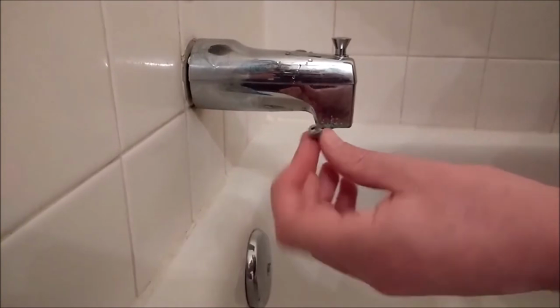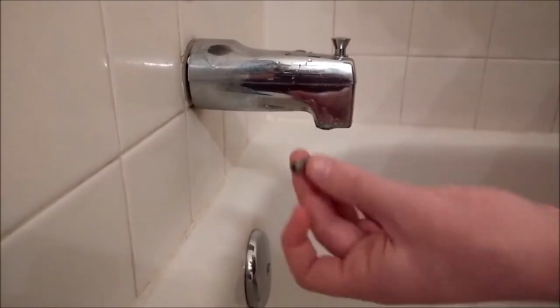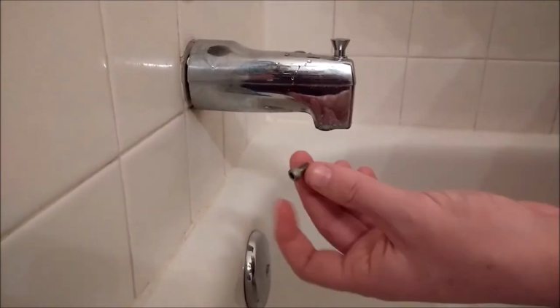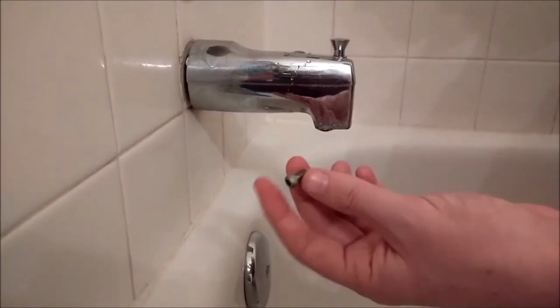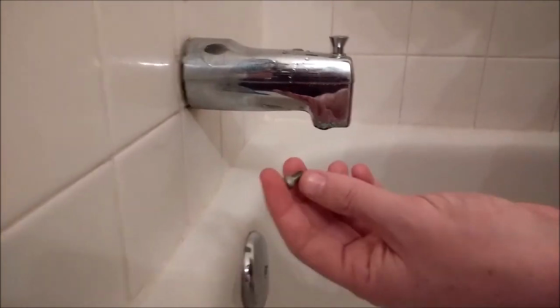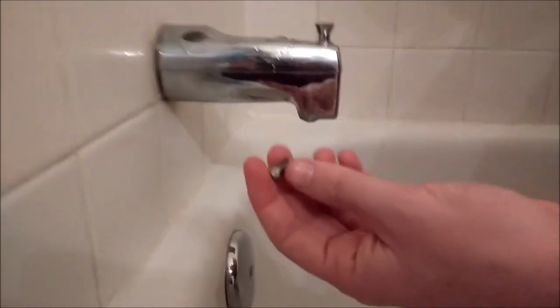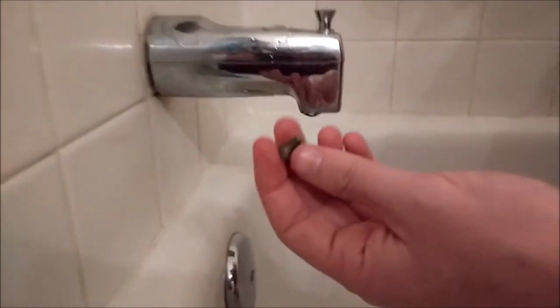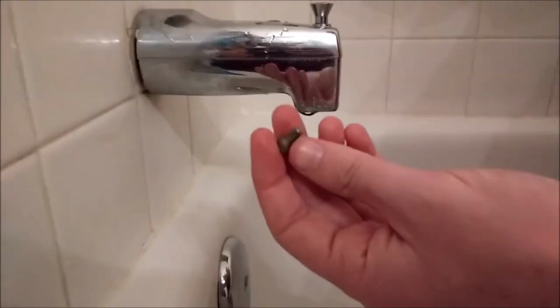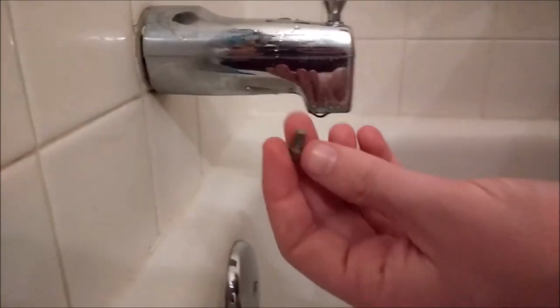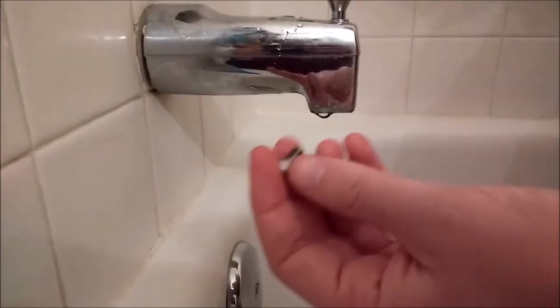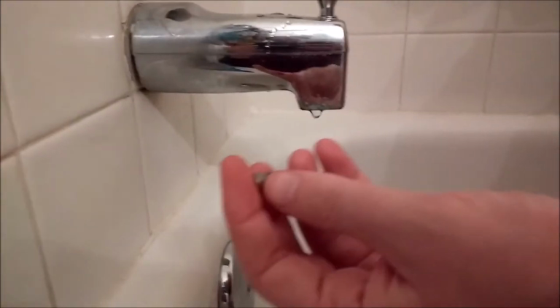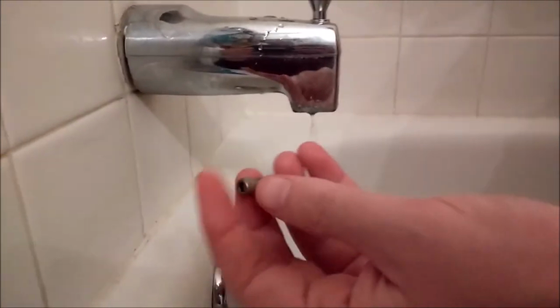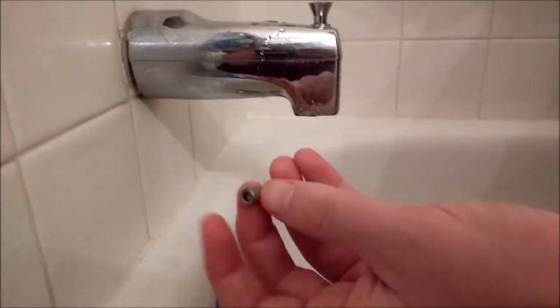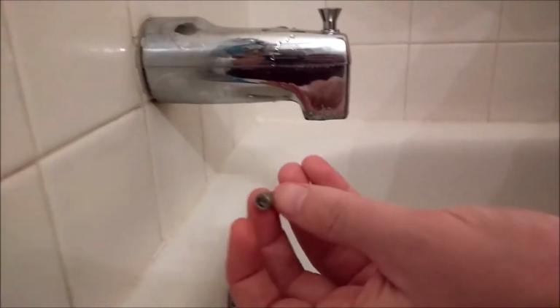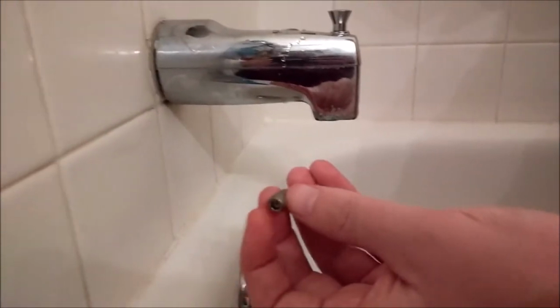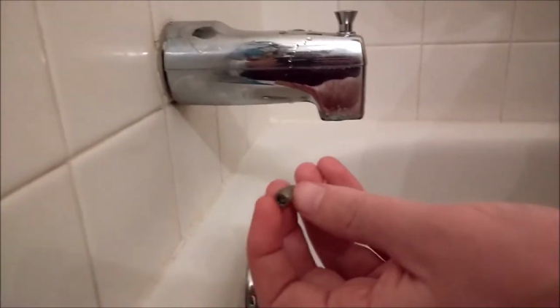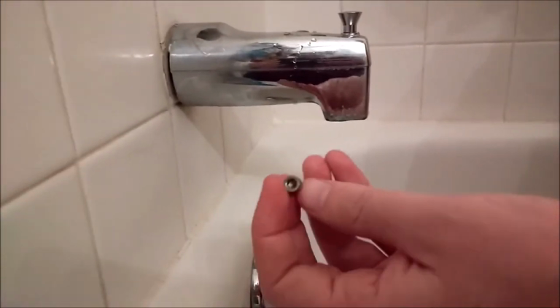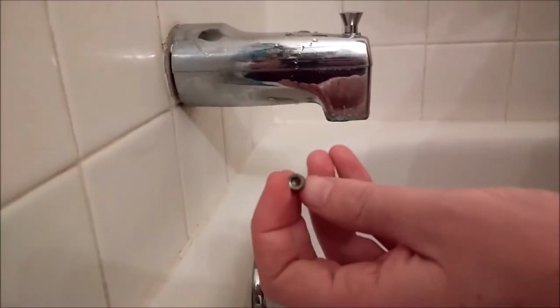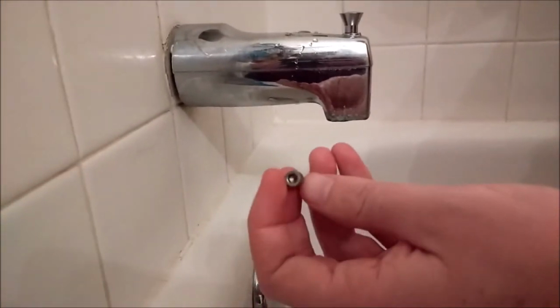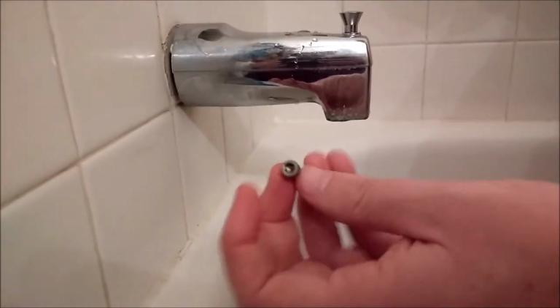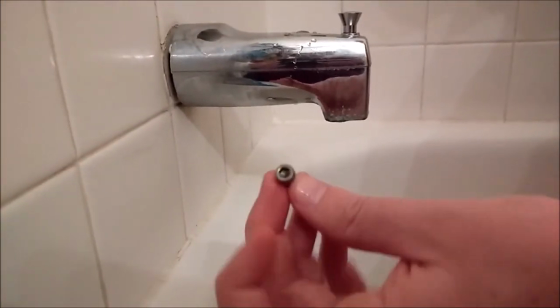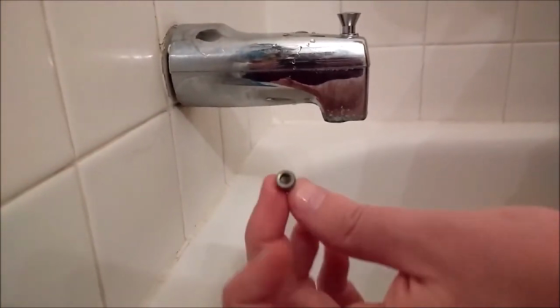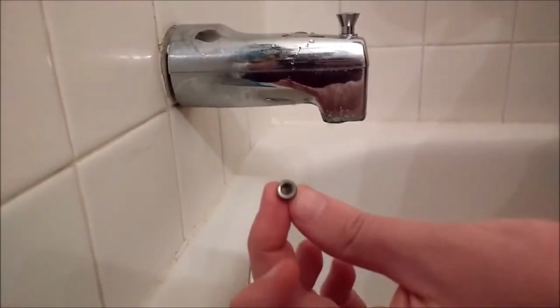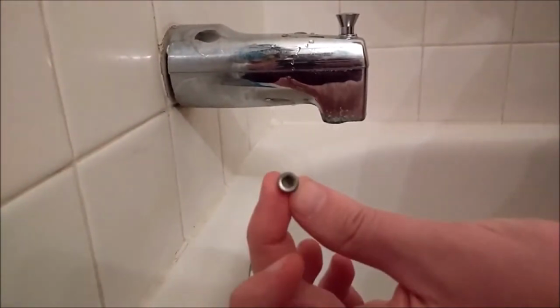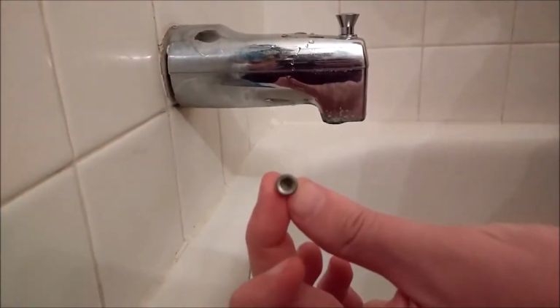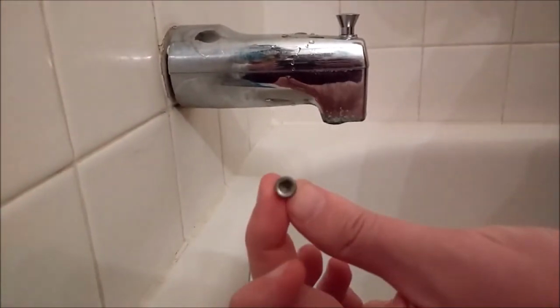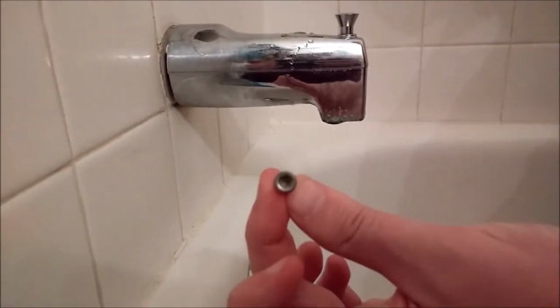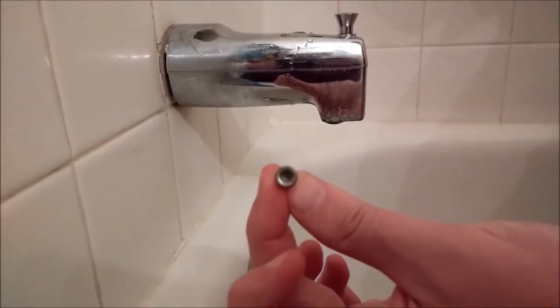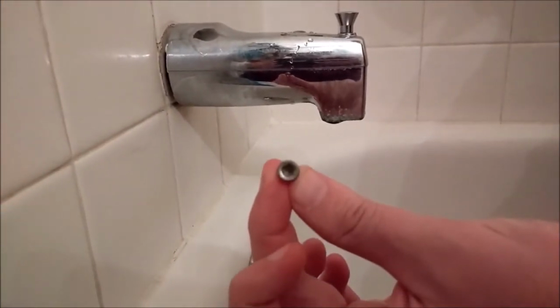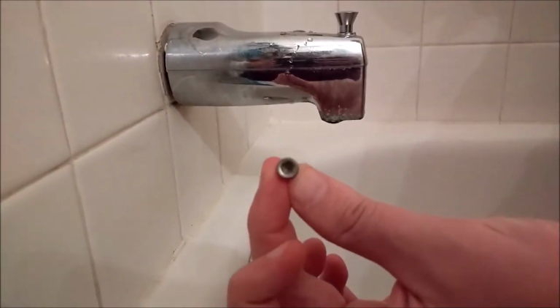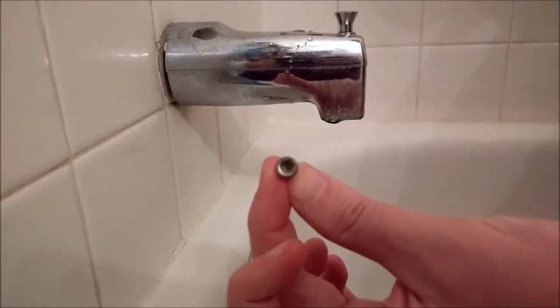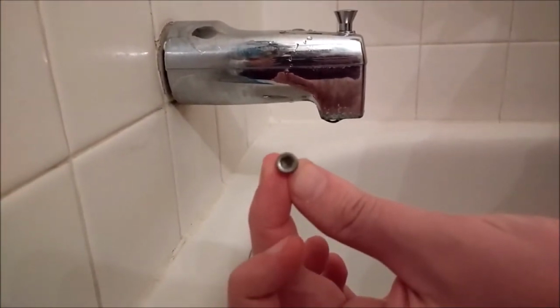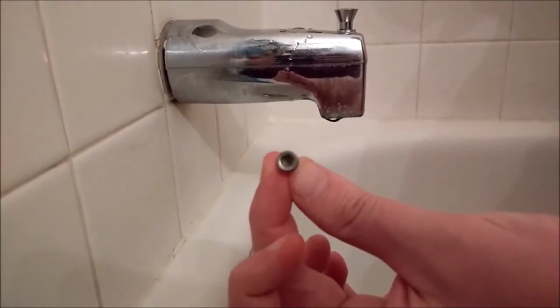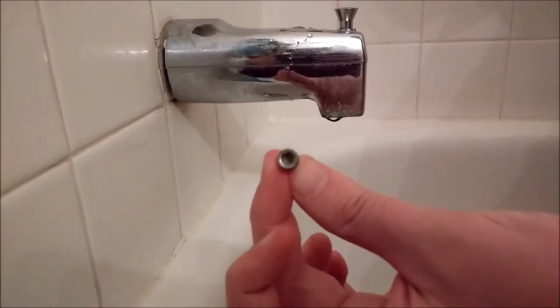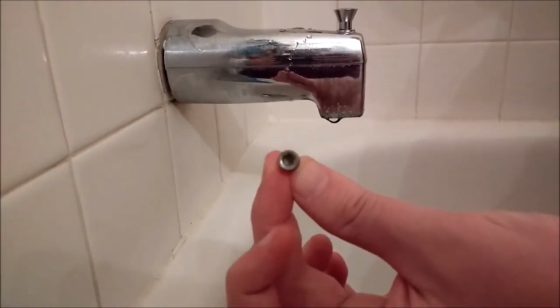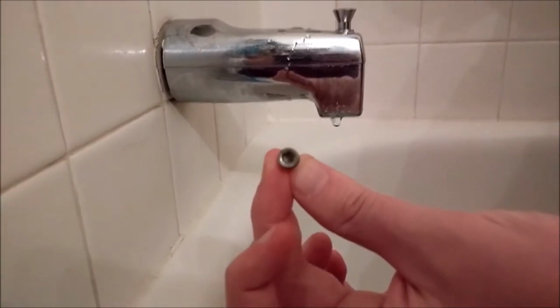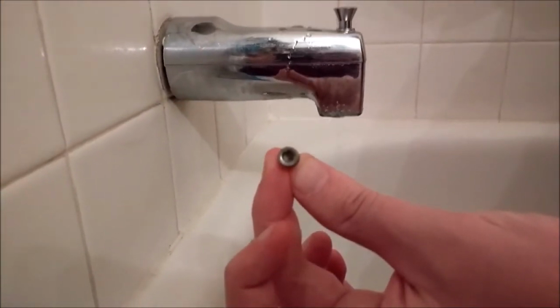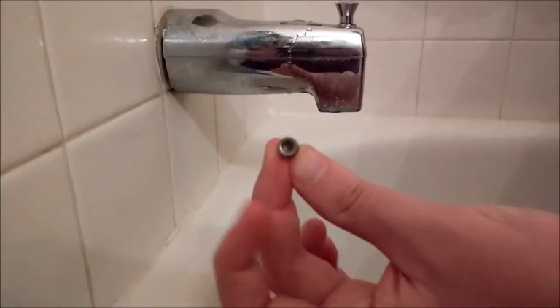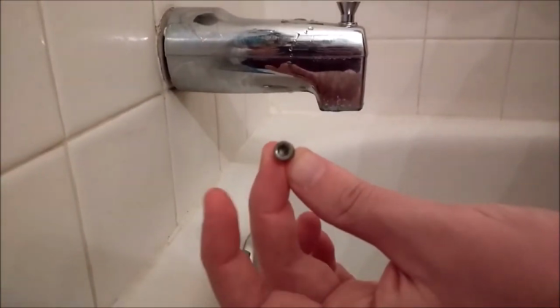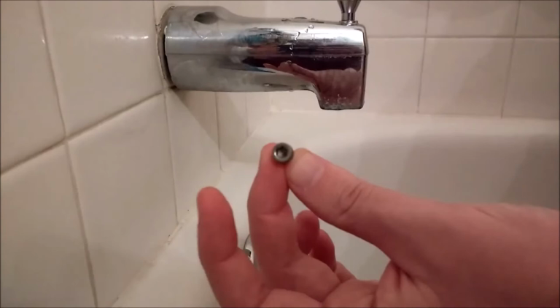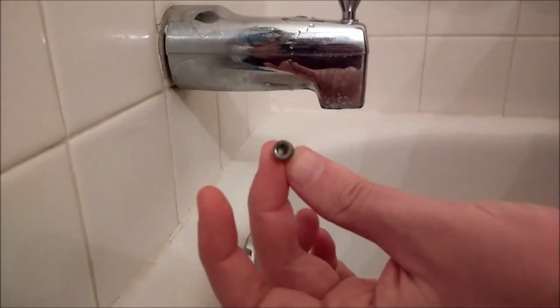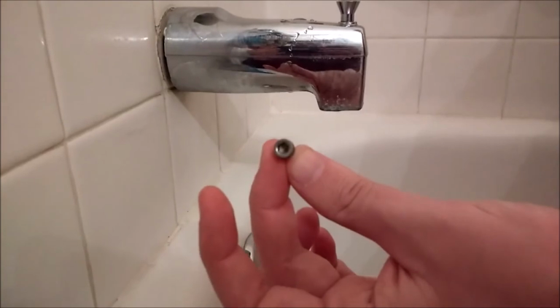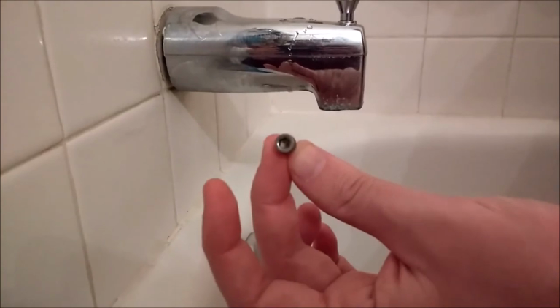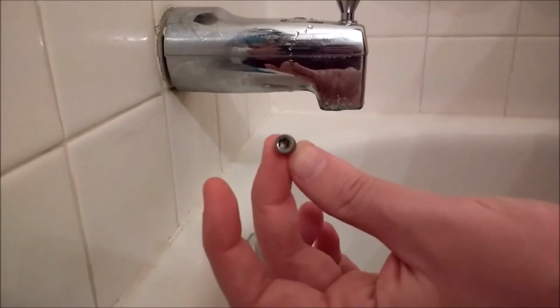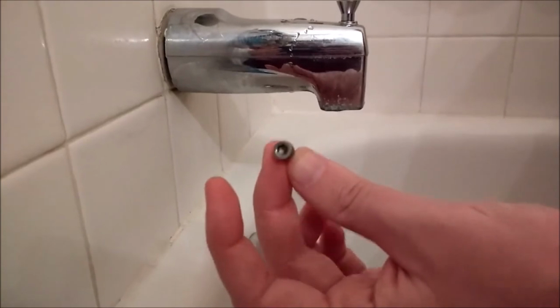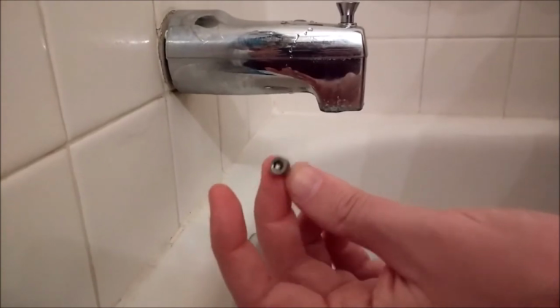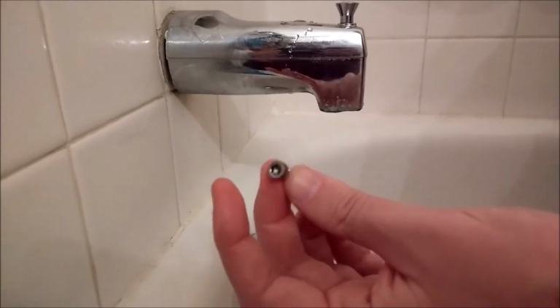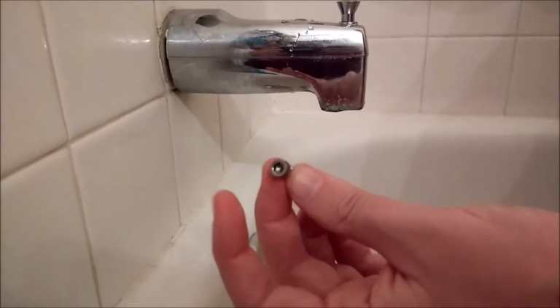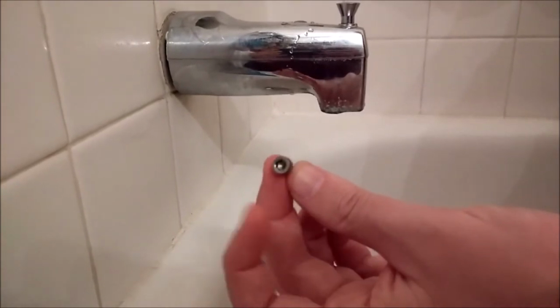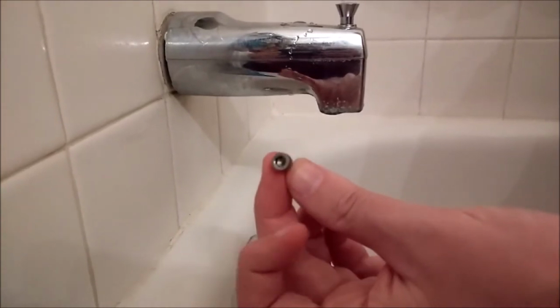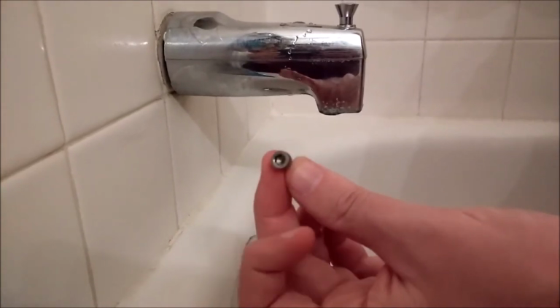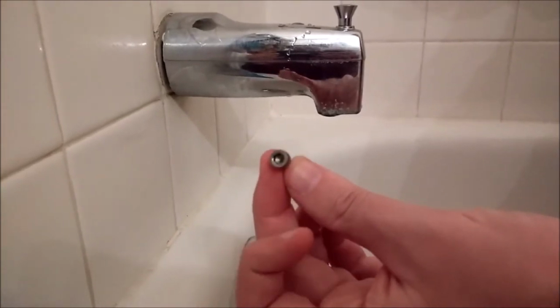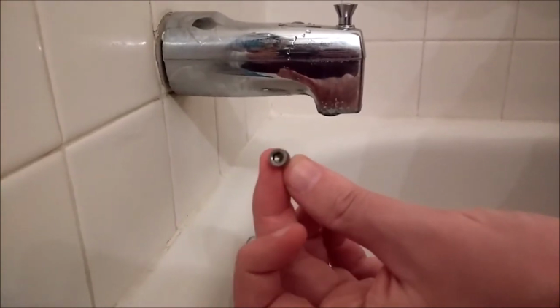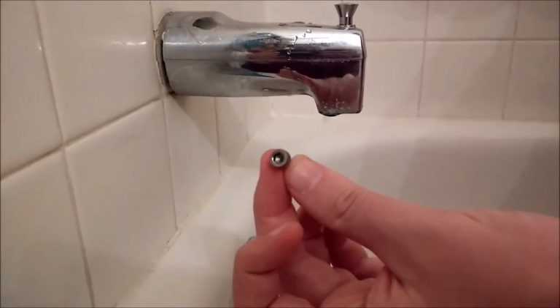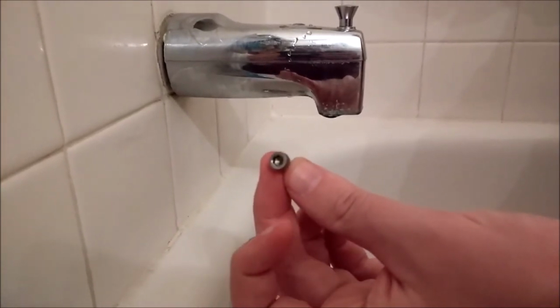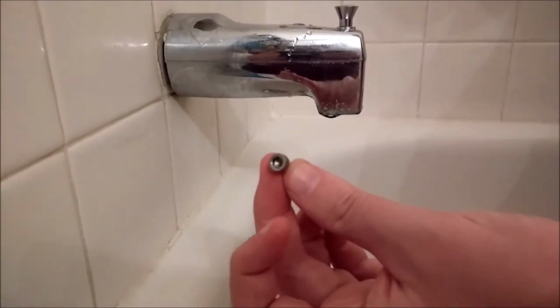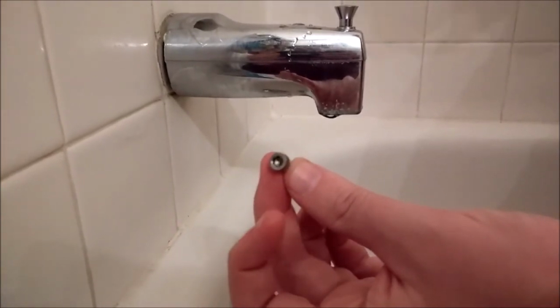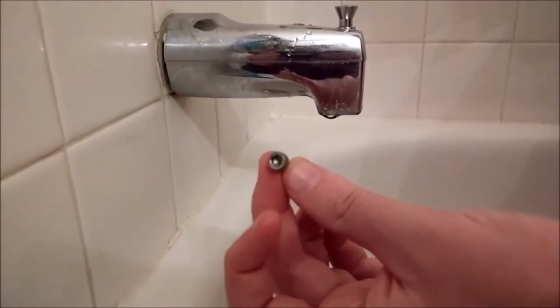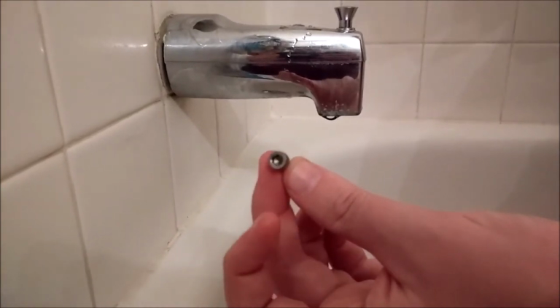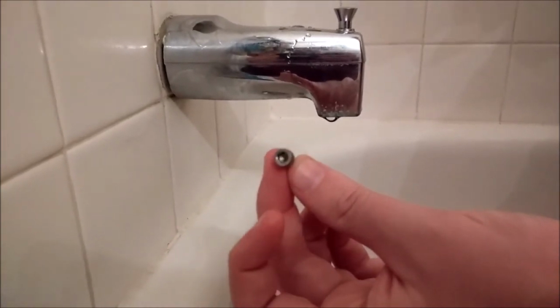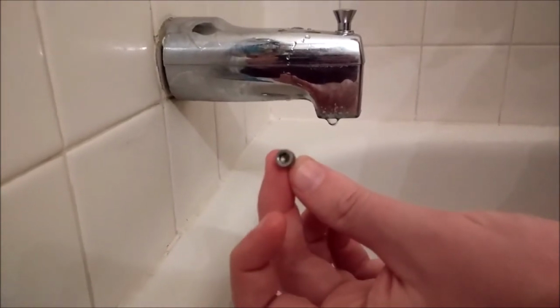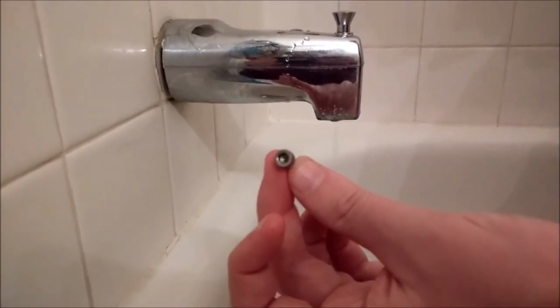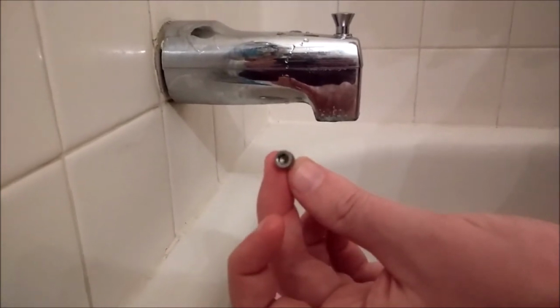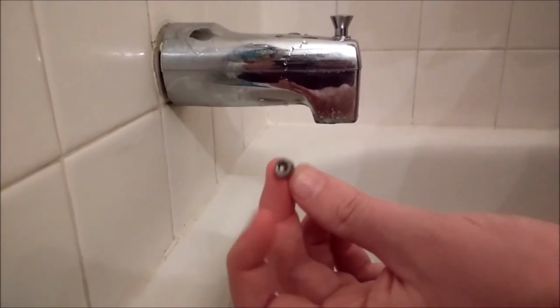We just finished unscrewing and then this screw popped off — you can see what it looks like from underneath — and now we can go ahead and remove the spout.